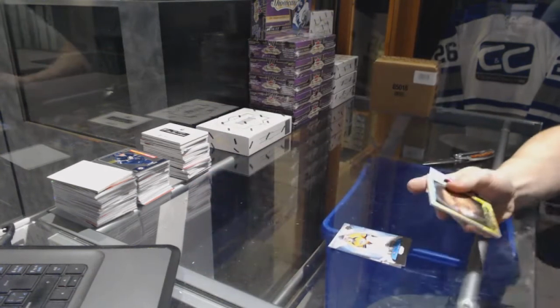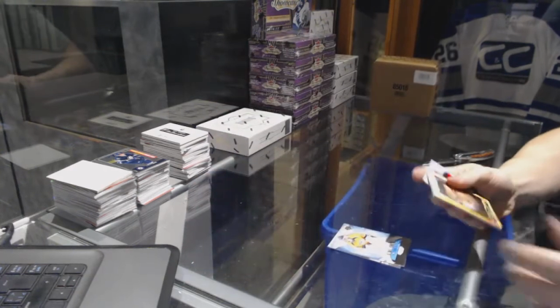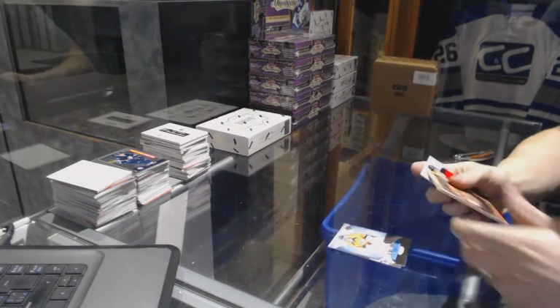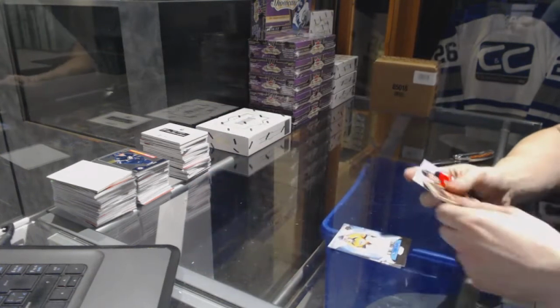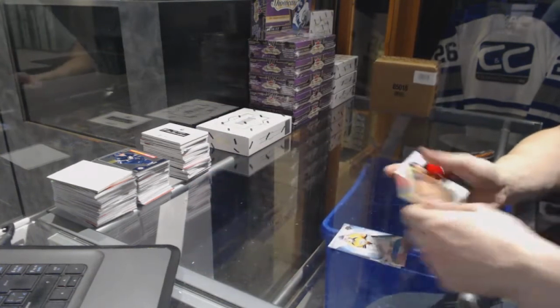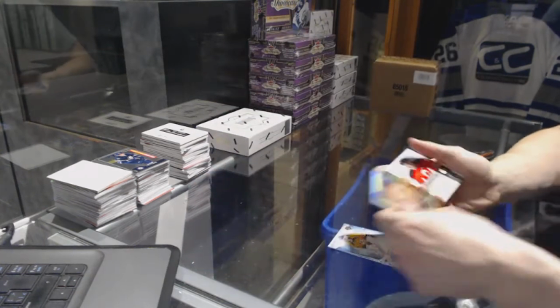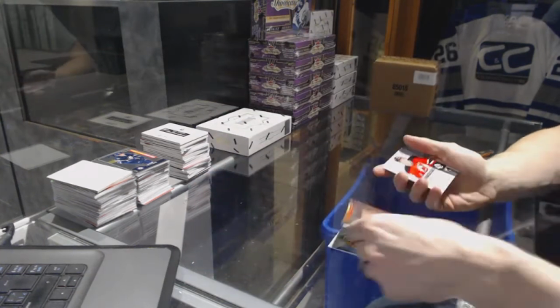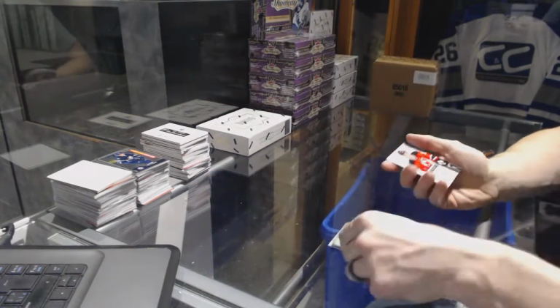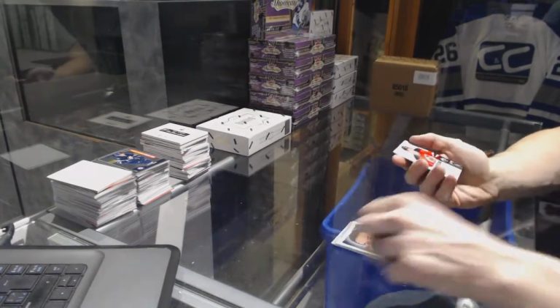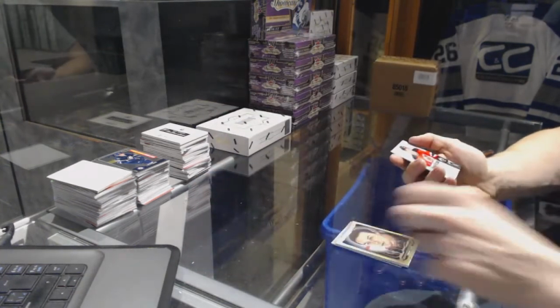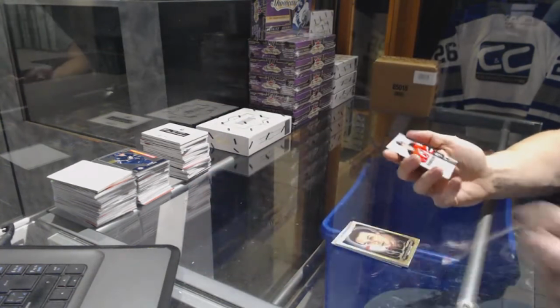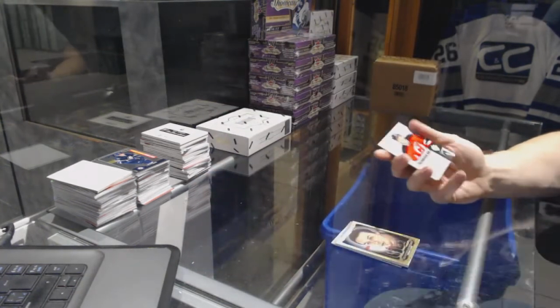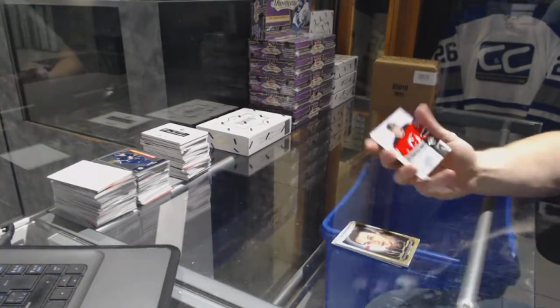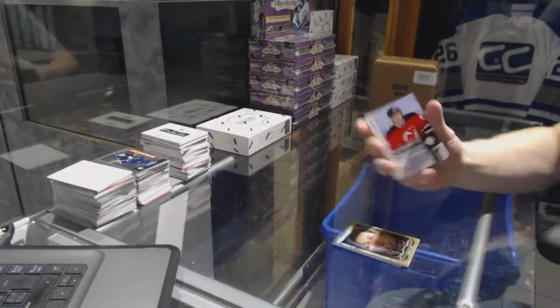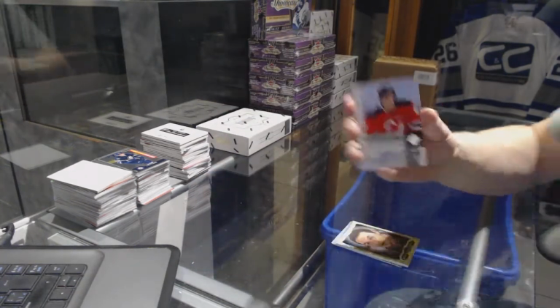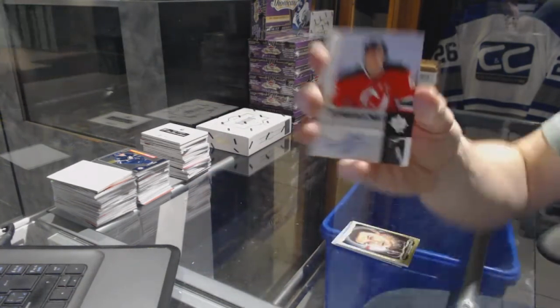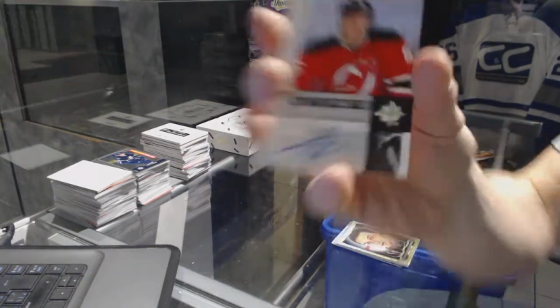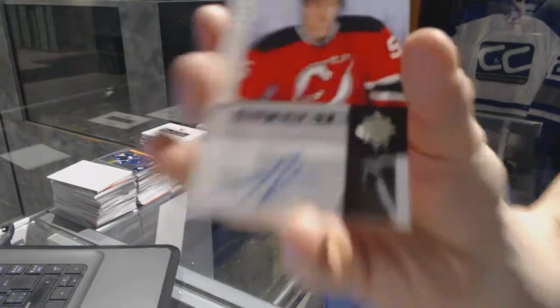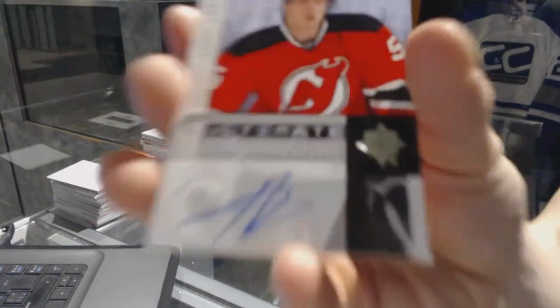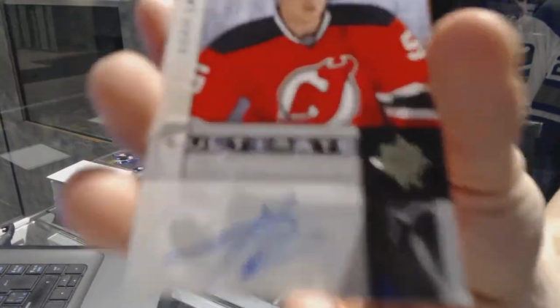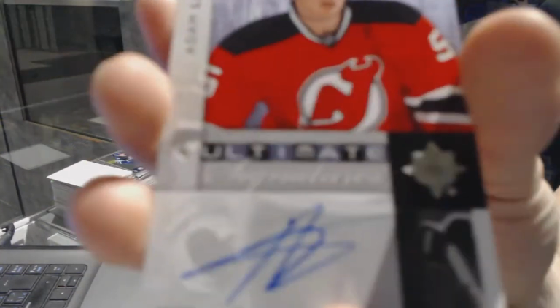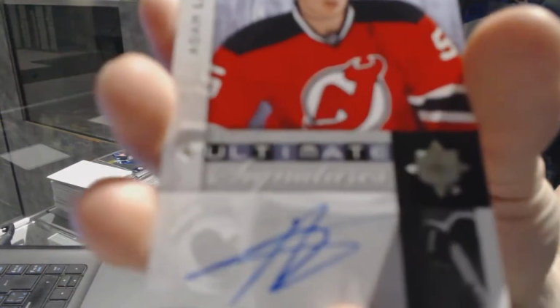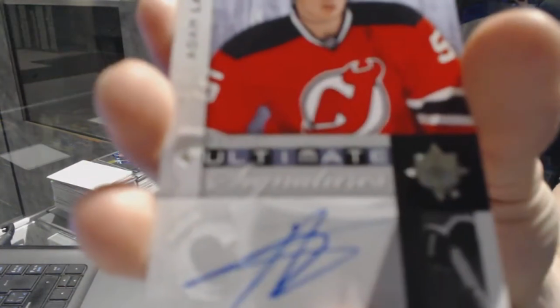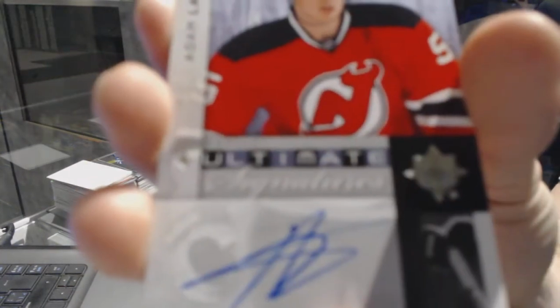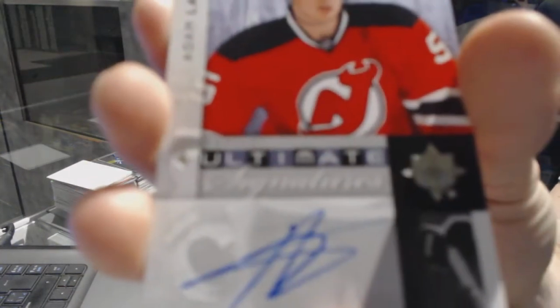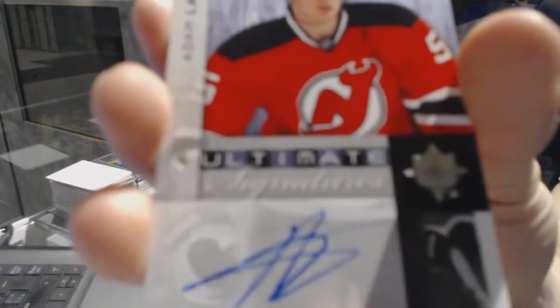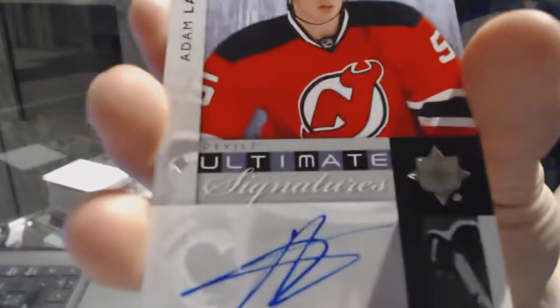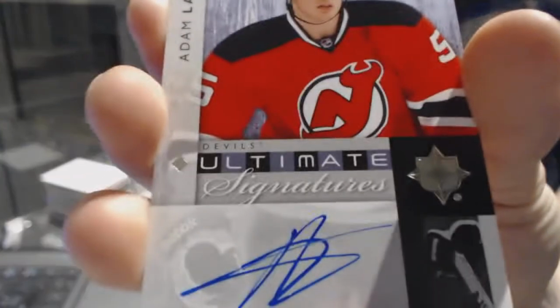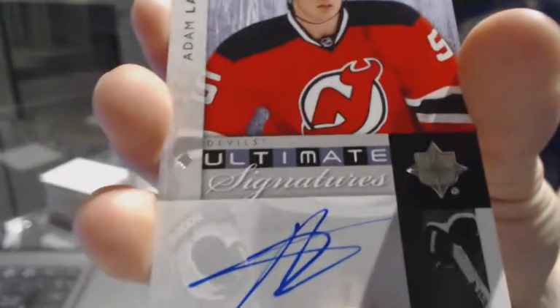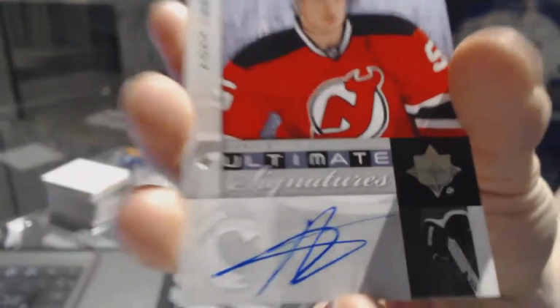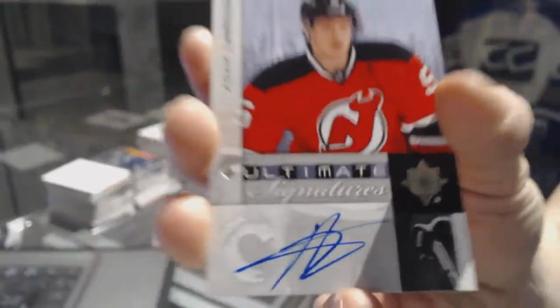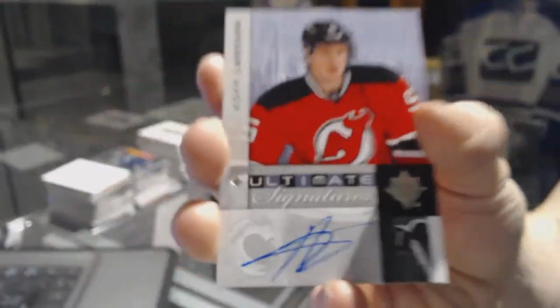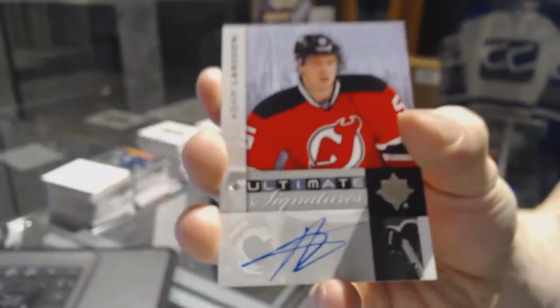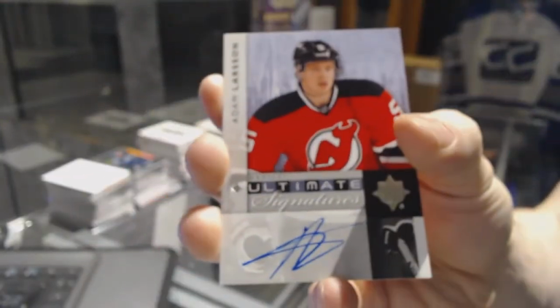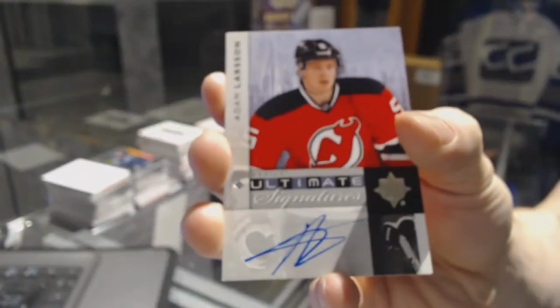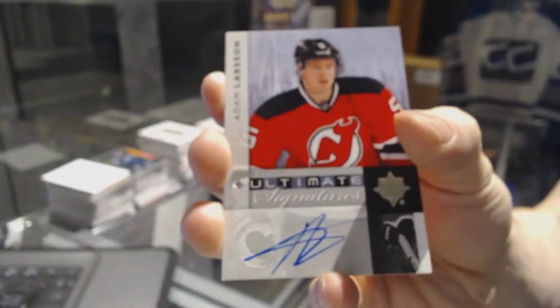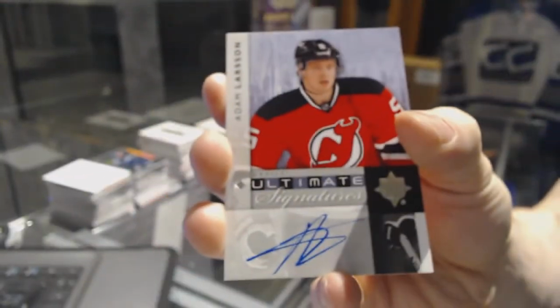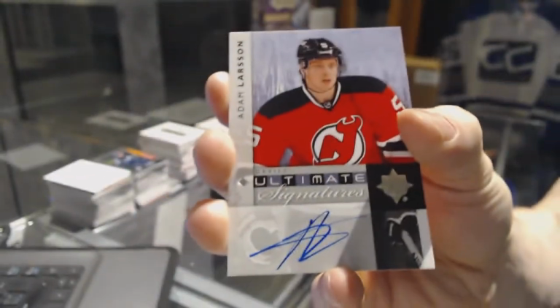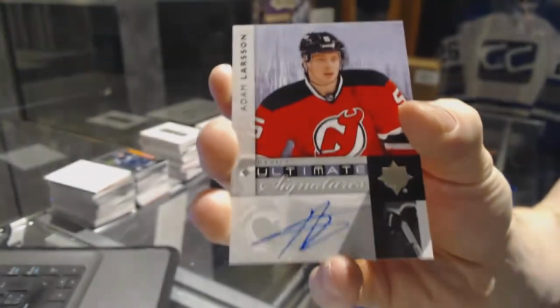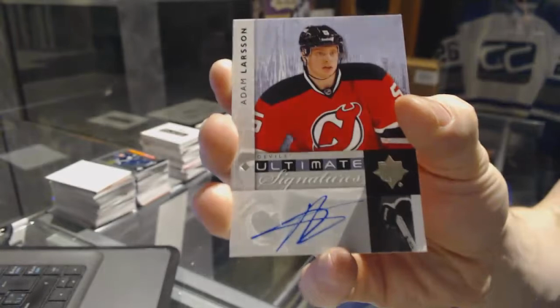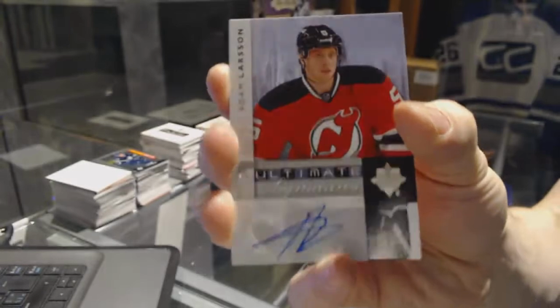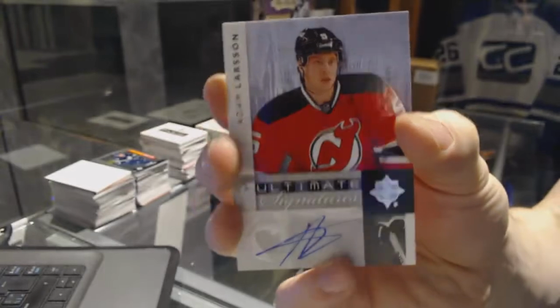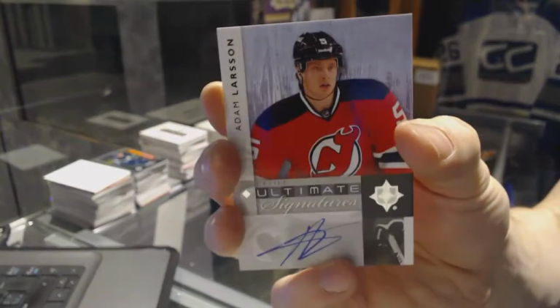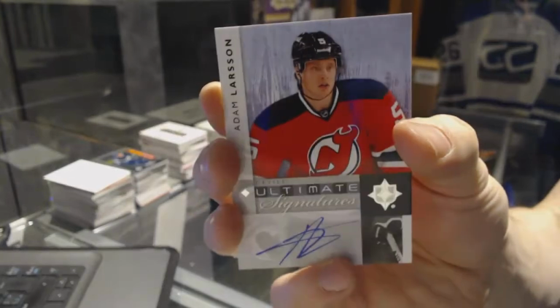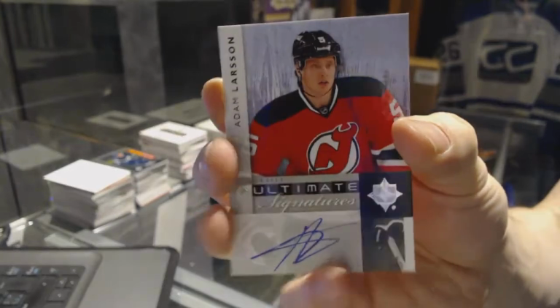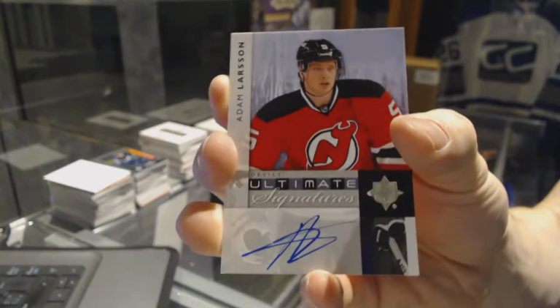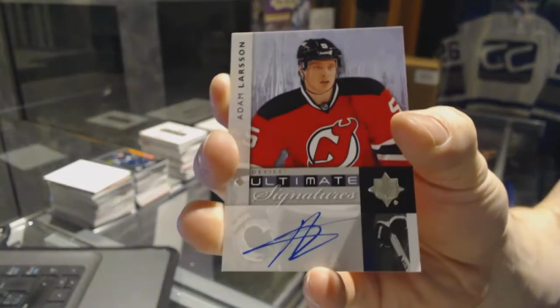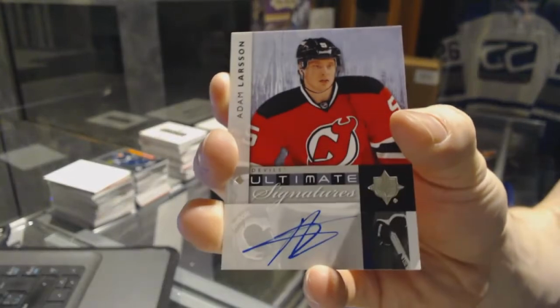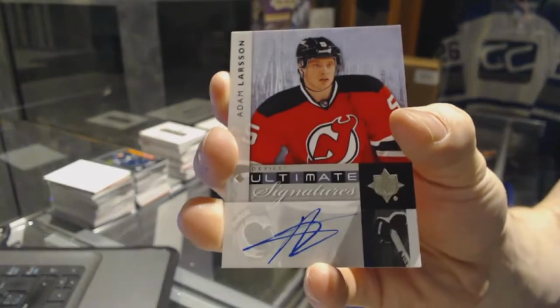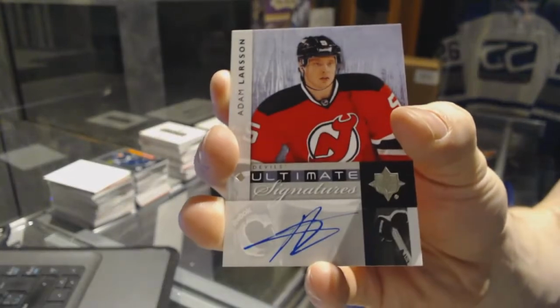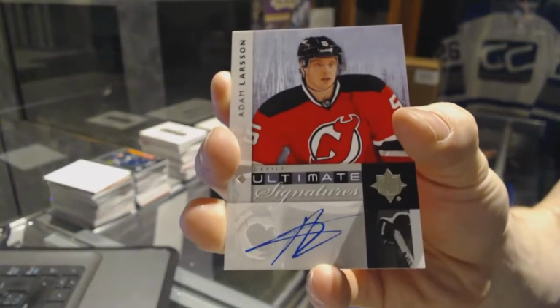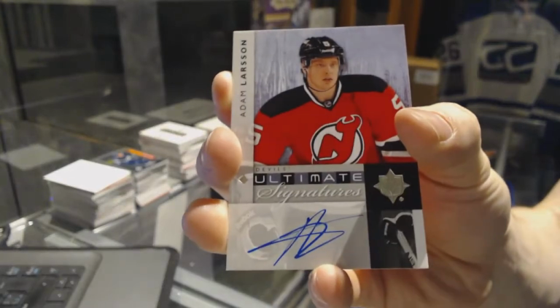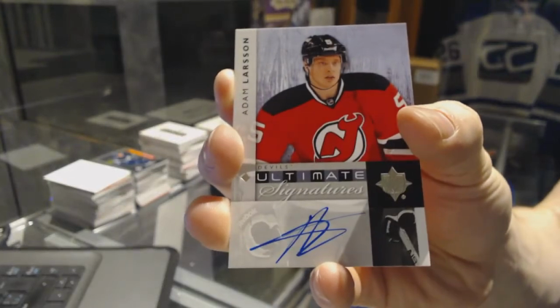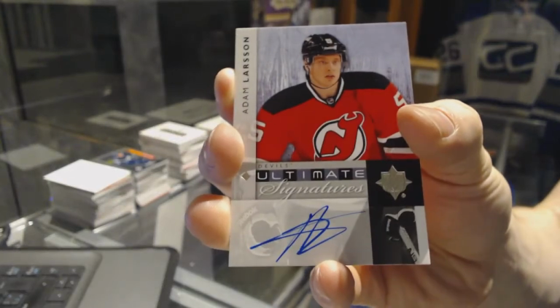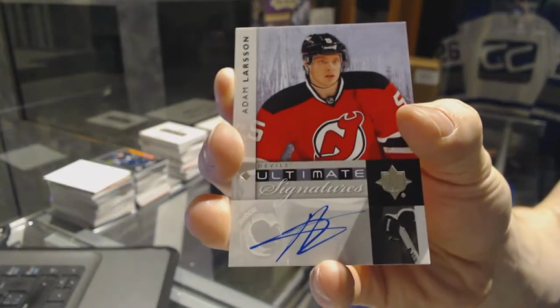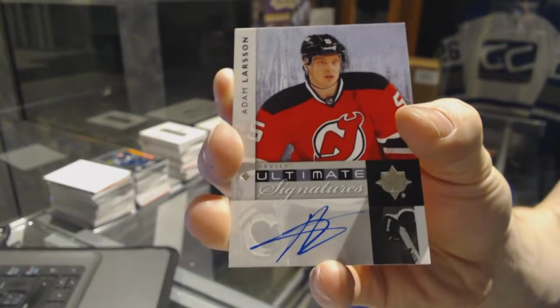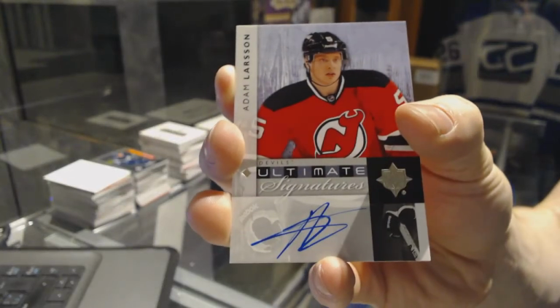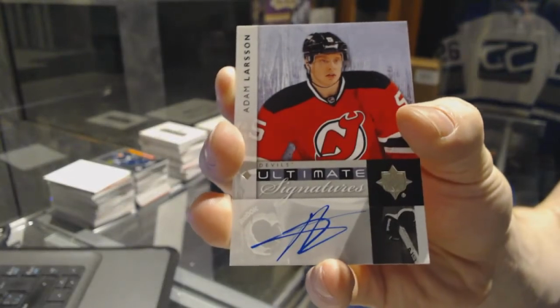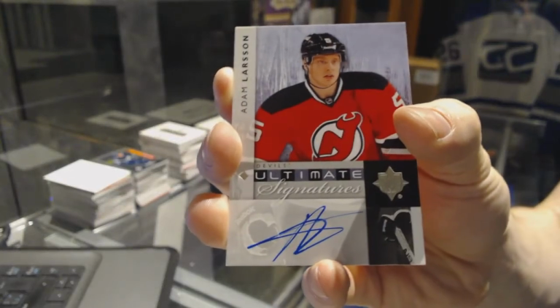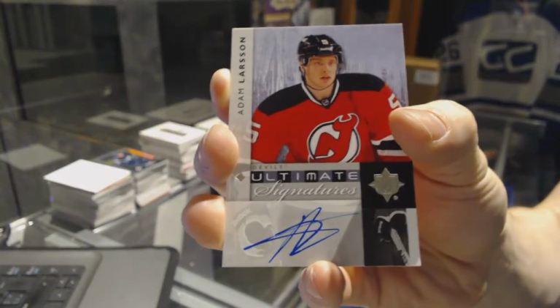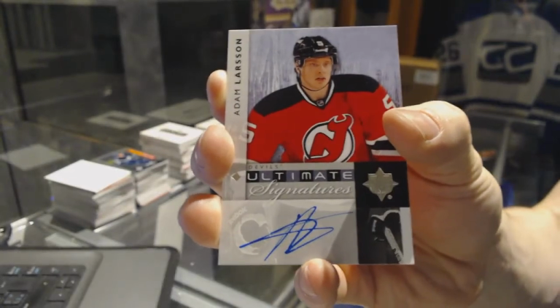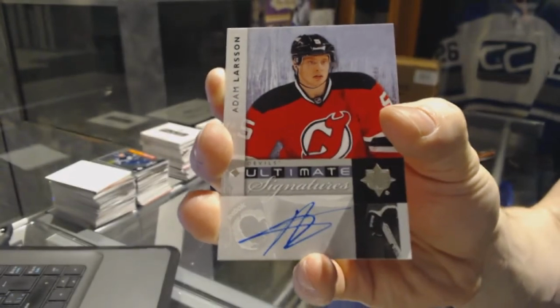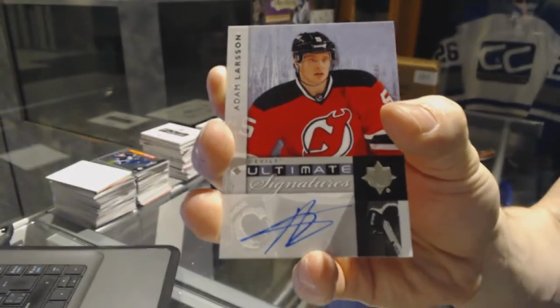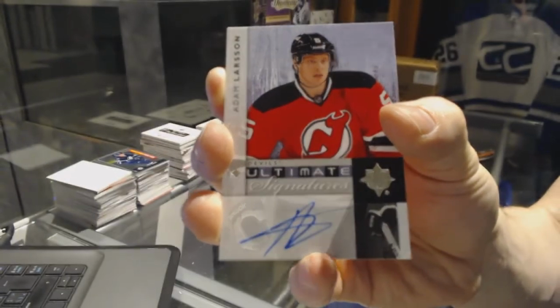And an 11/12 Ultimate Signatures for the New Jersey Devils Adam Larson.